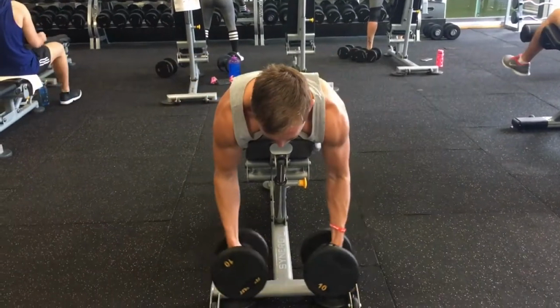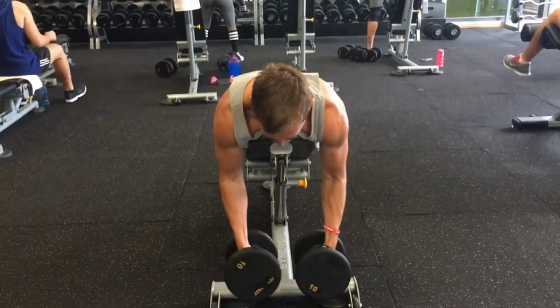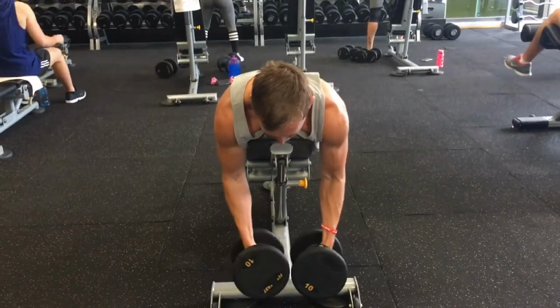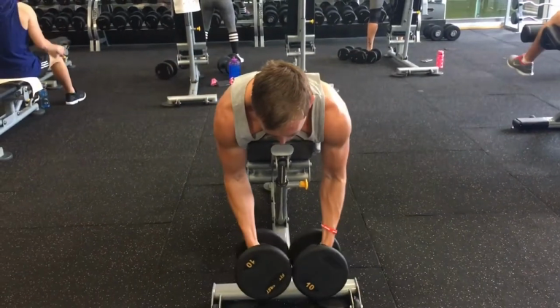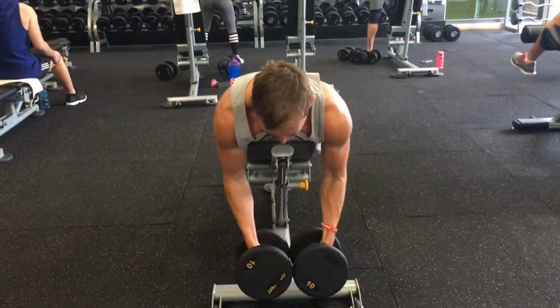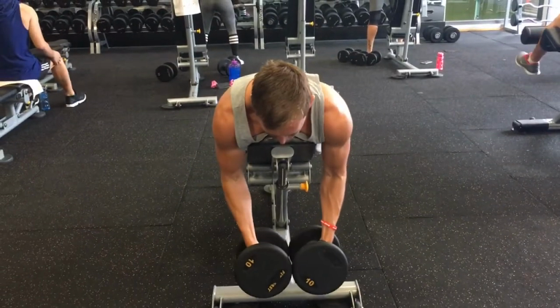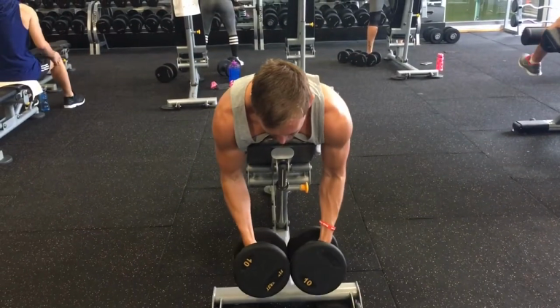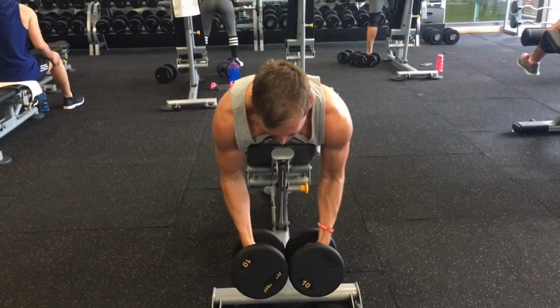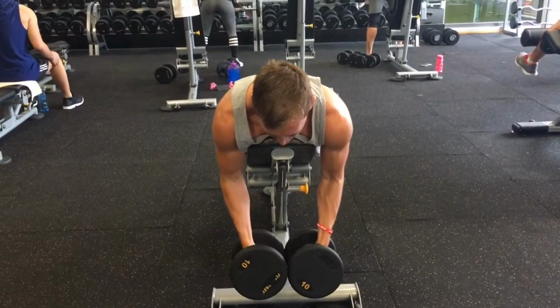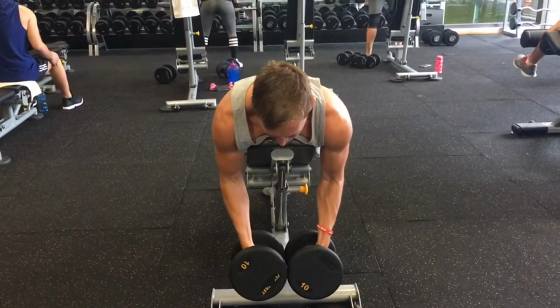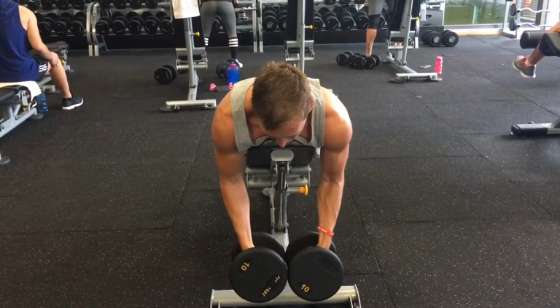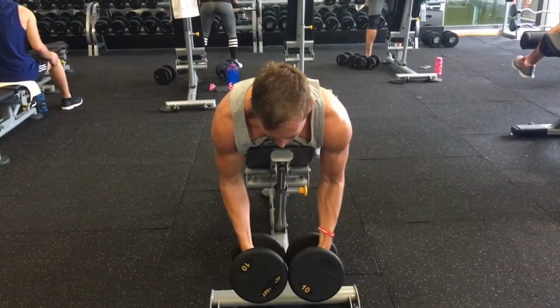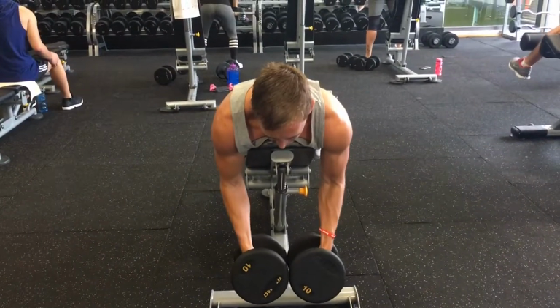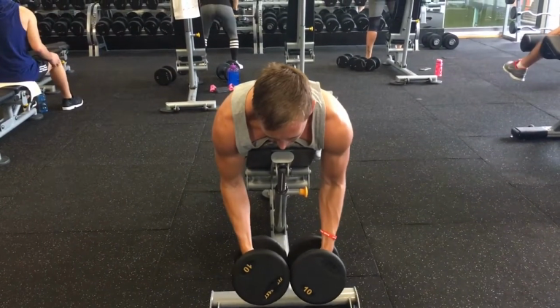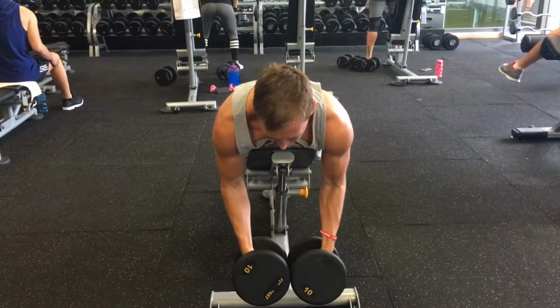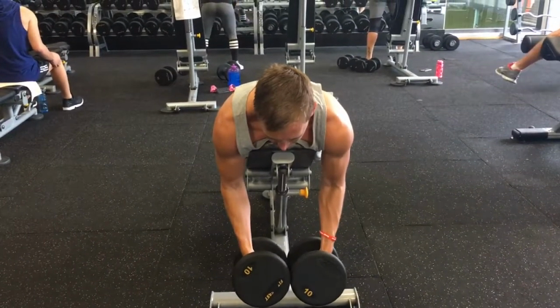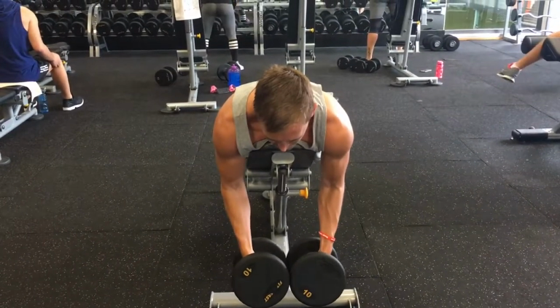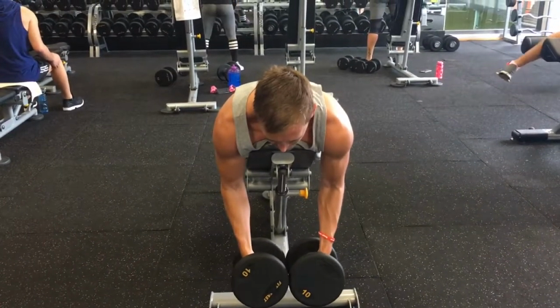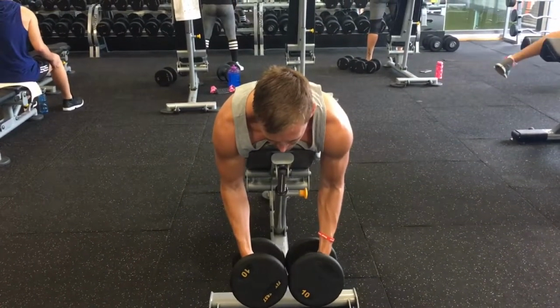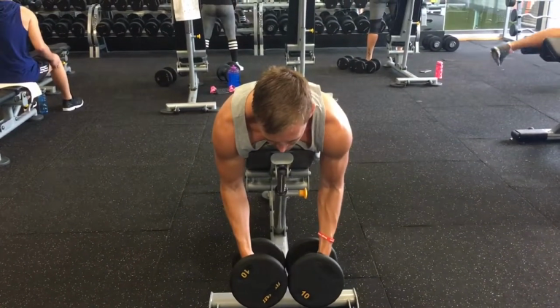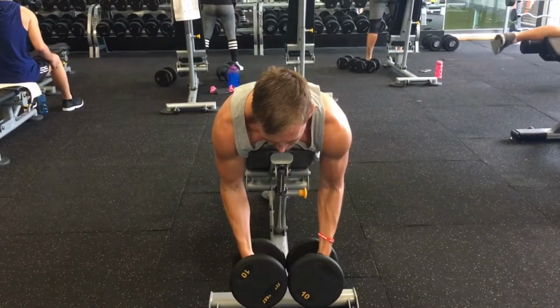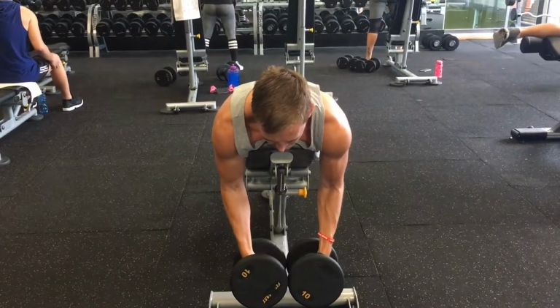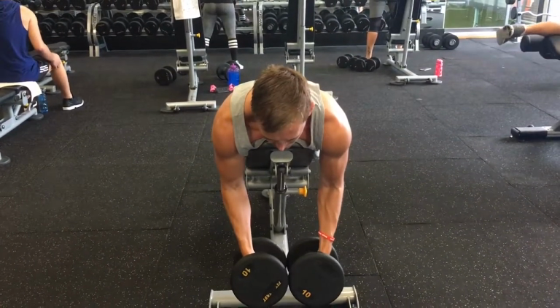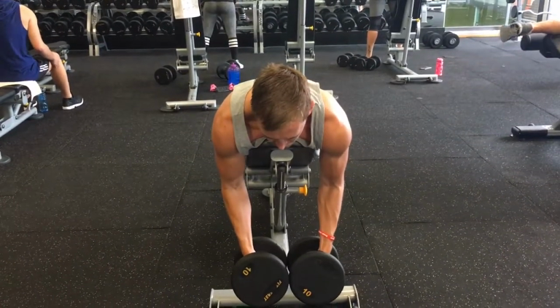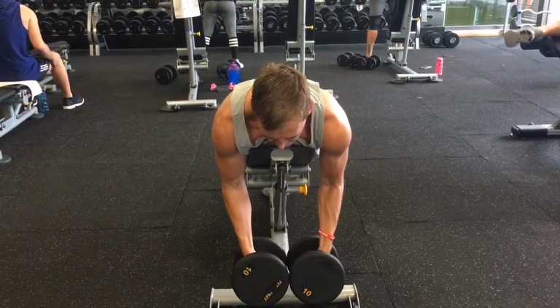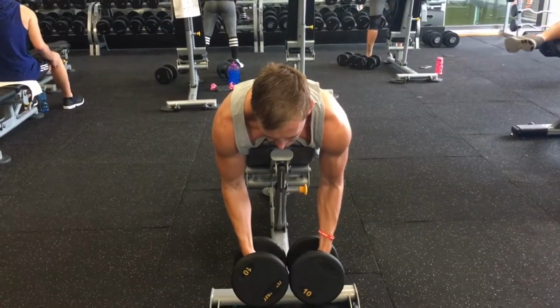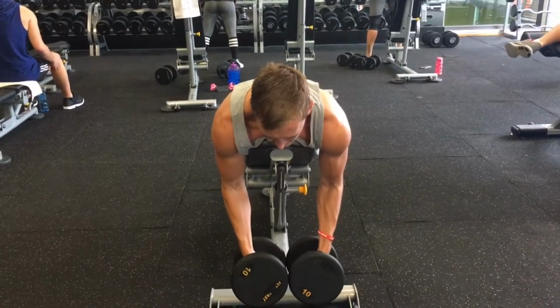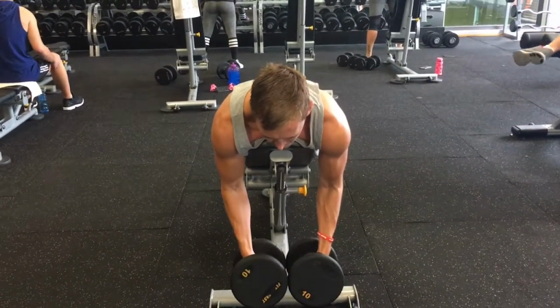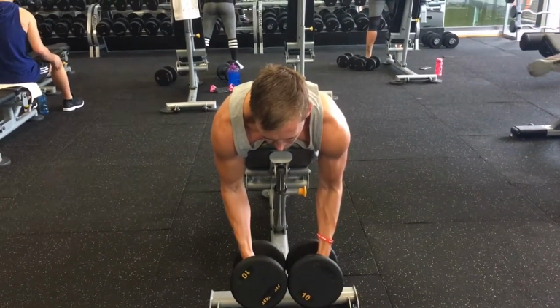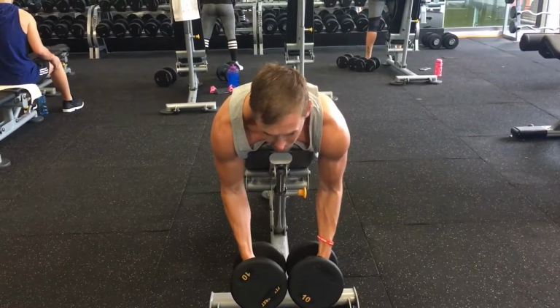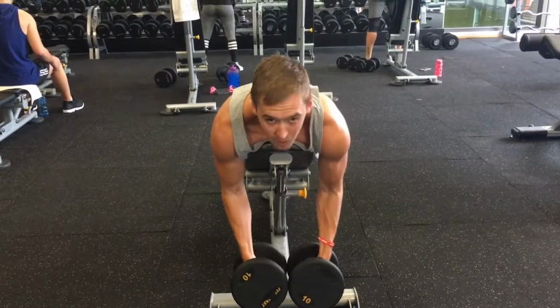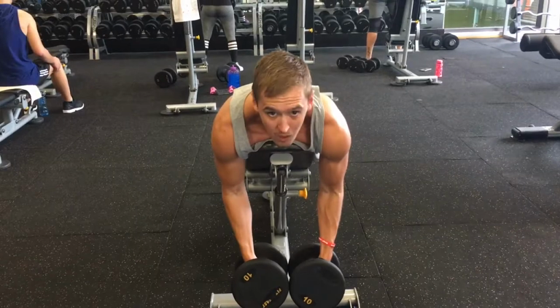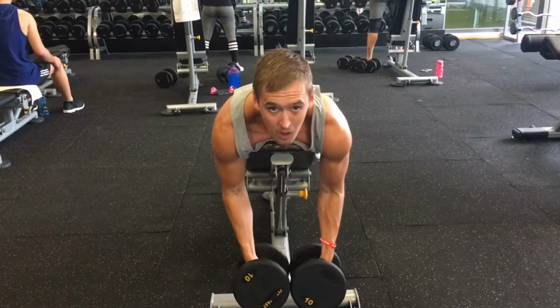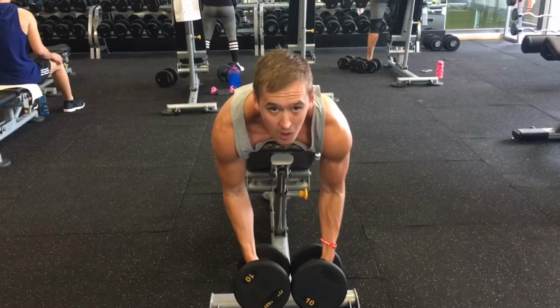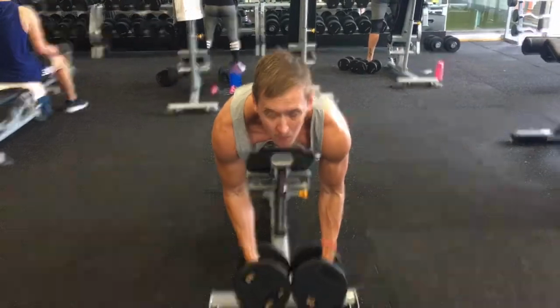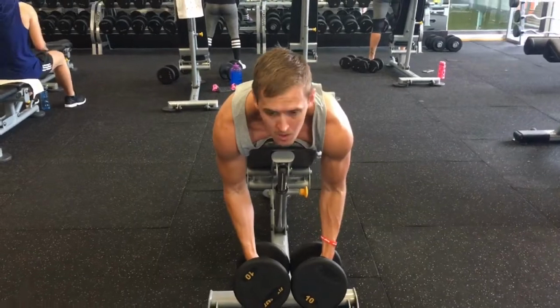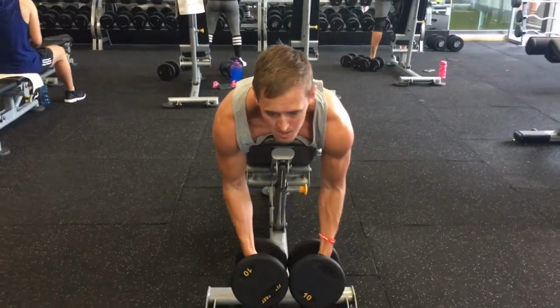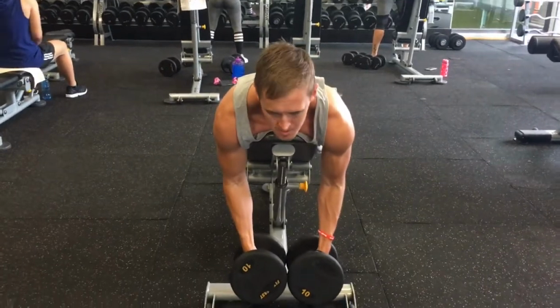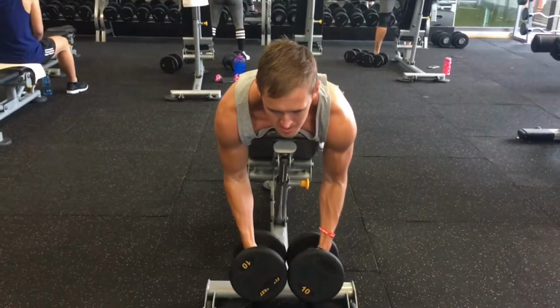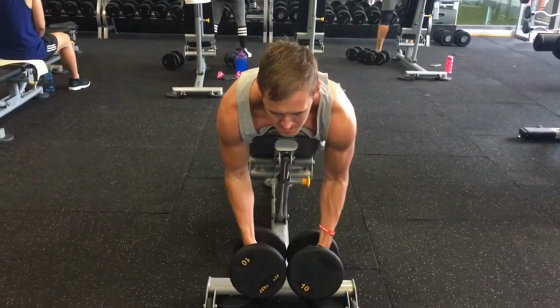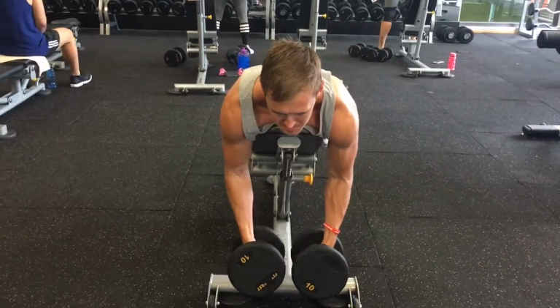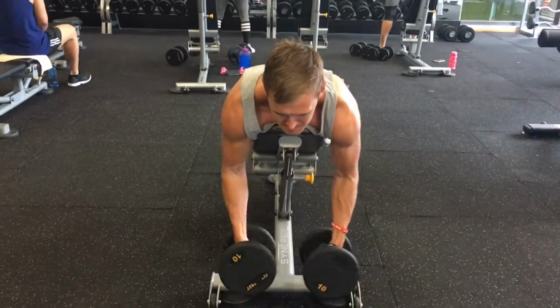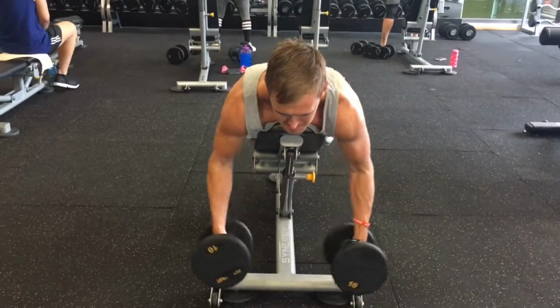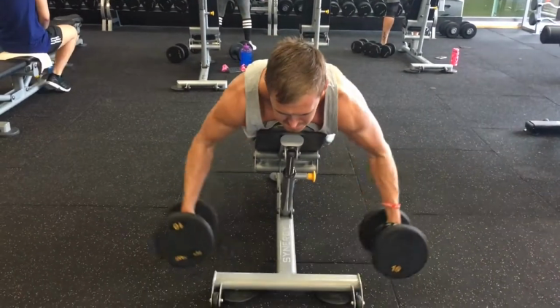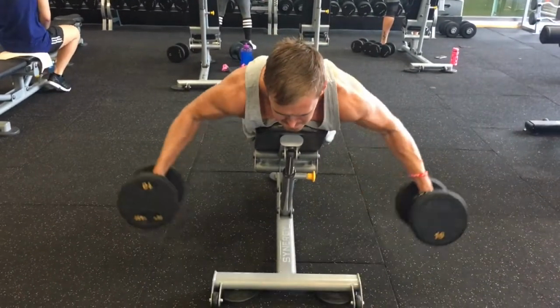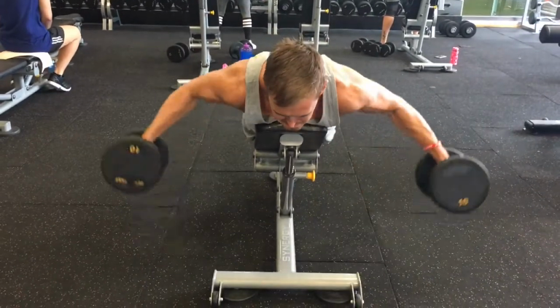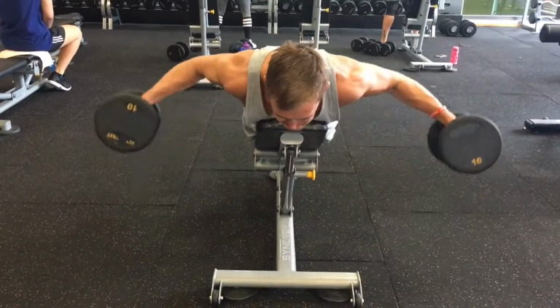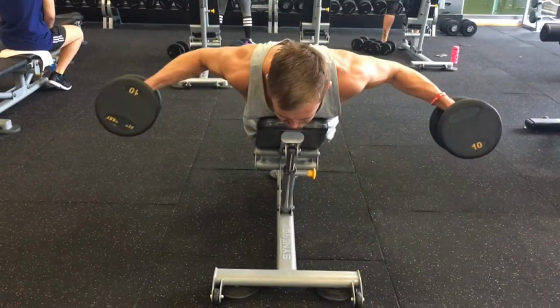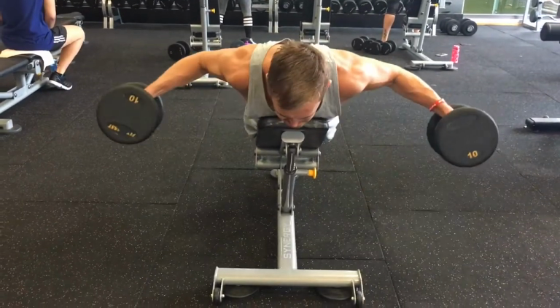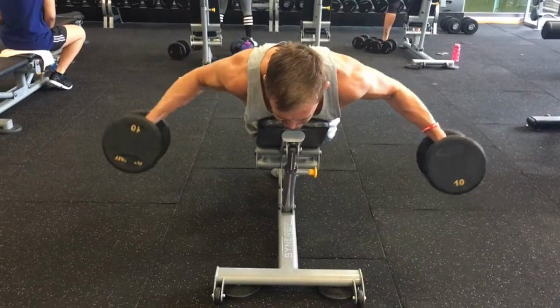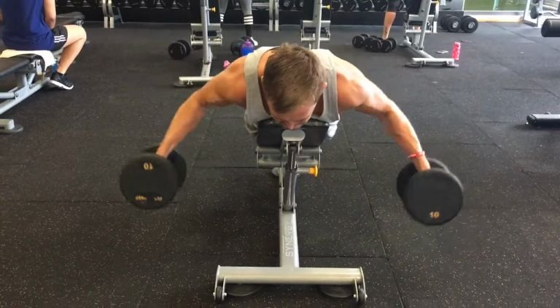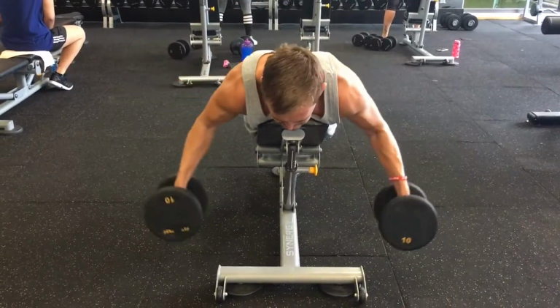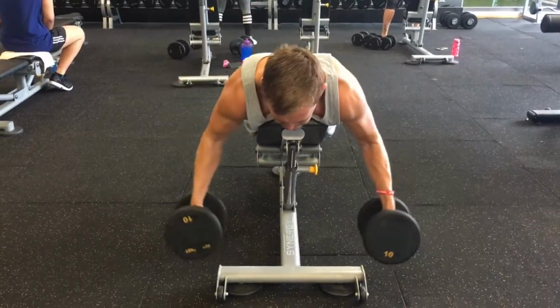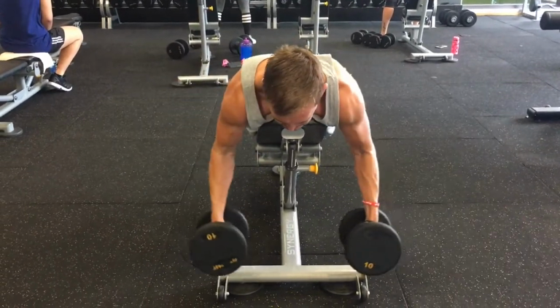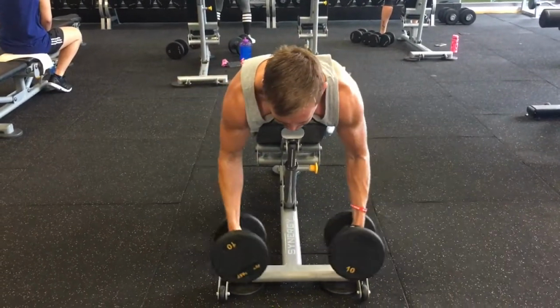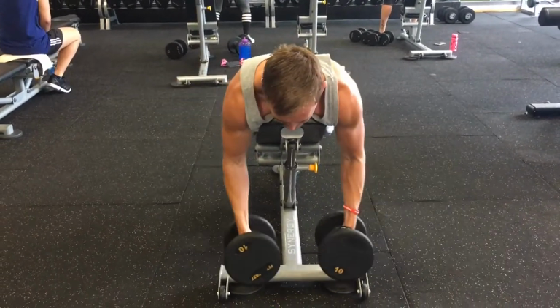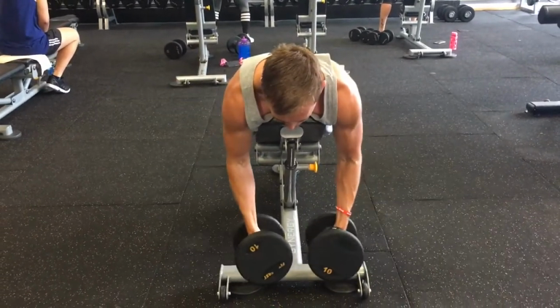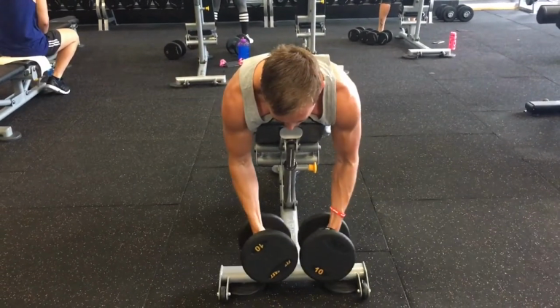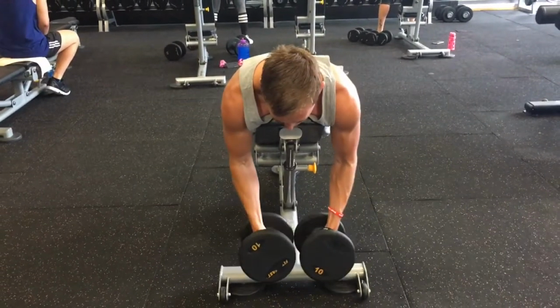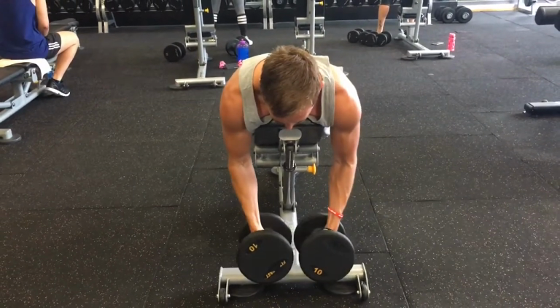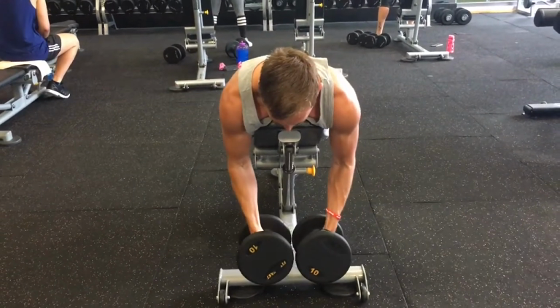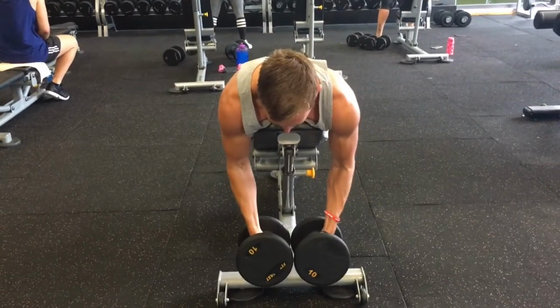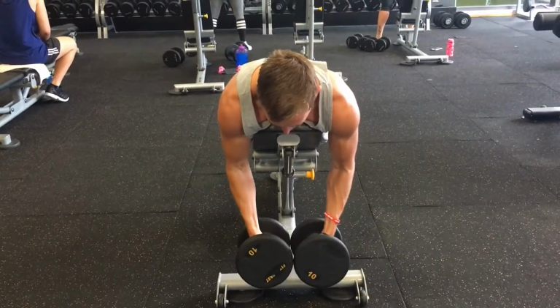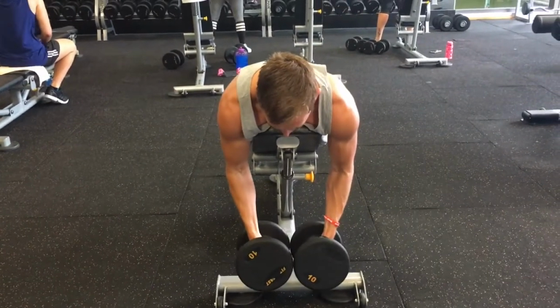Try not to hyperextend your arm — up just parallel to there, yeah good, up and hold.